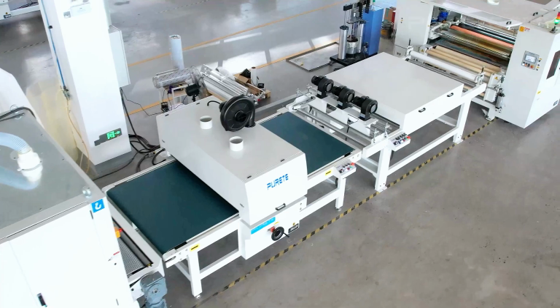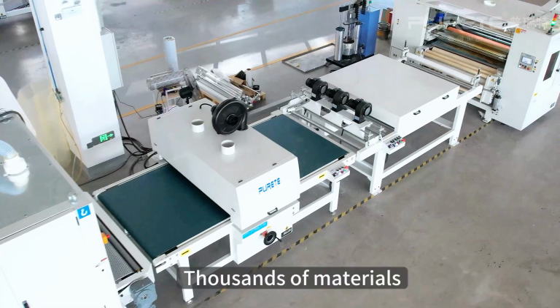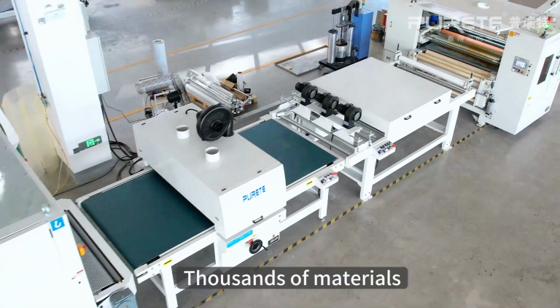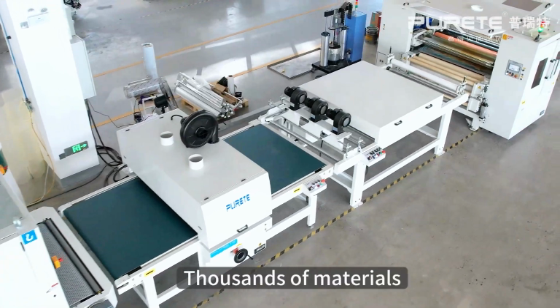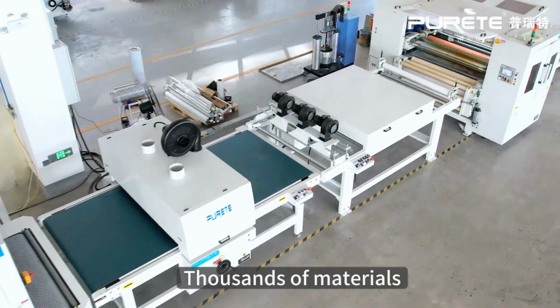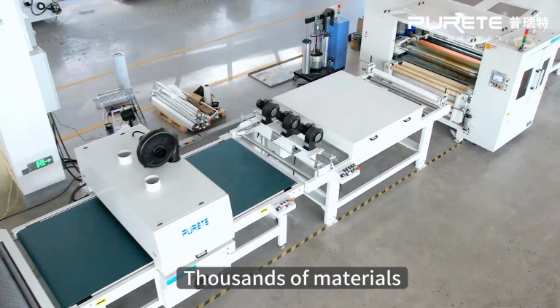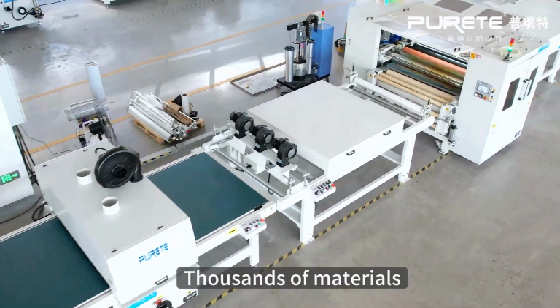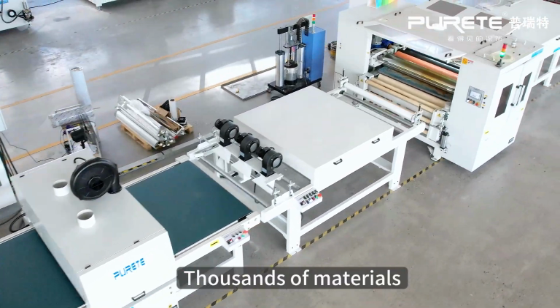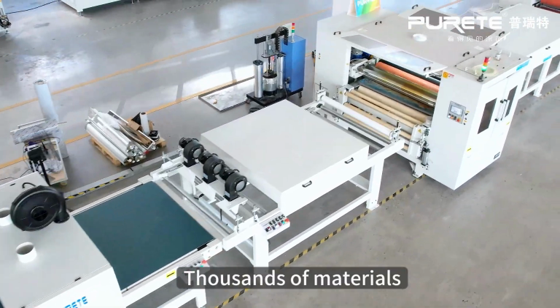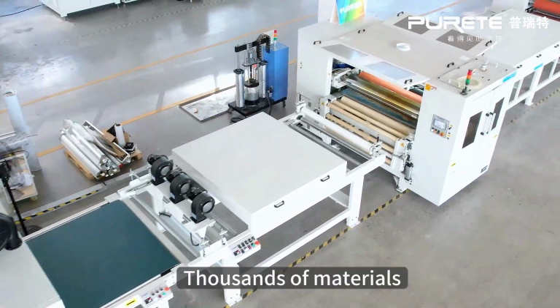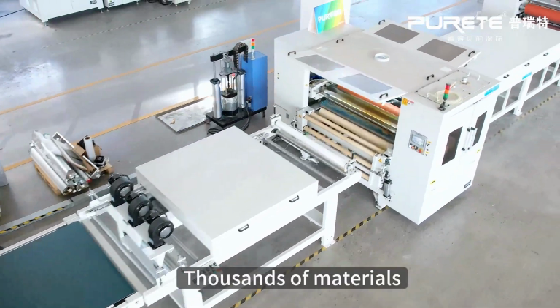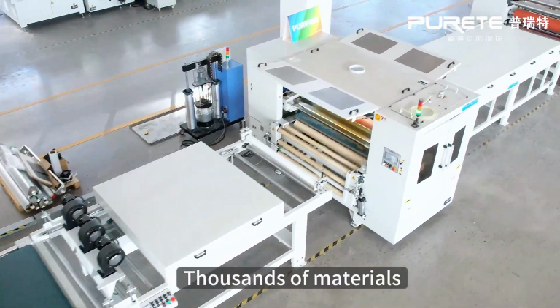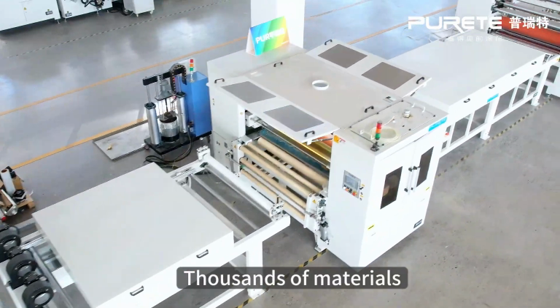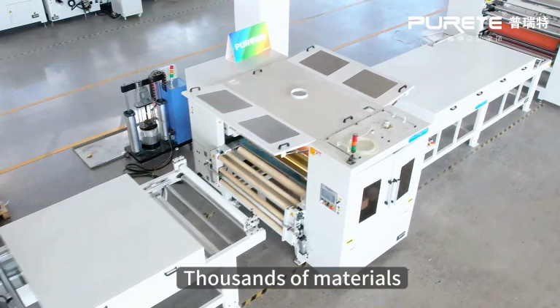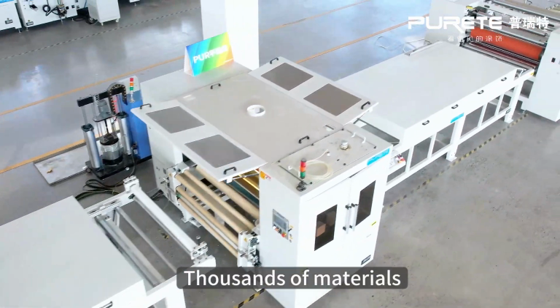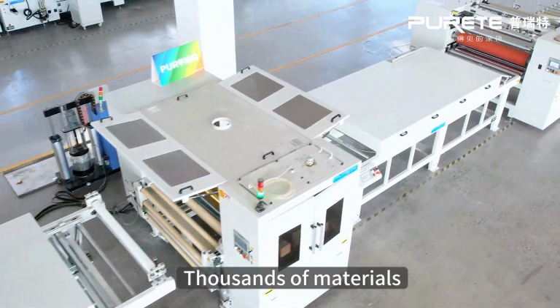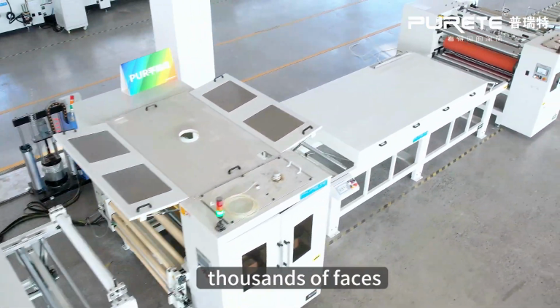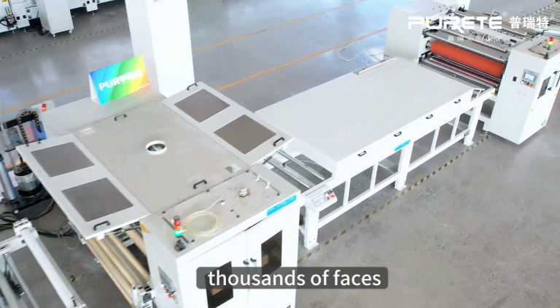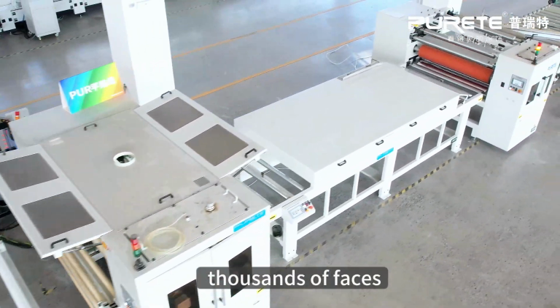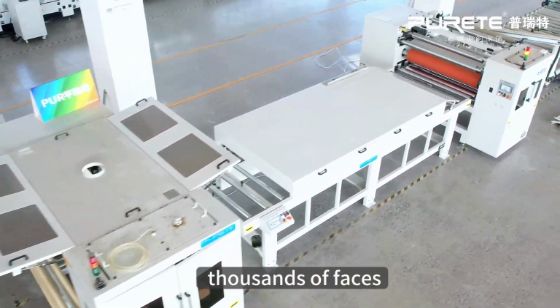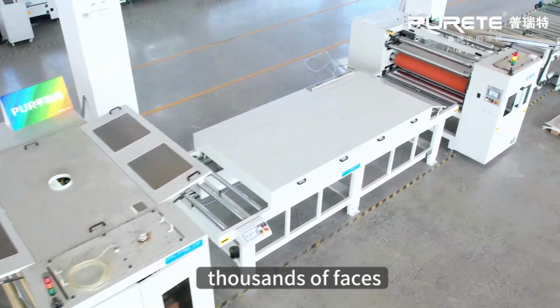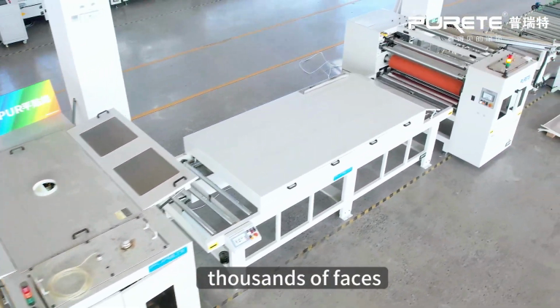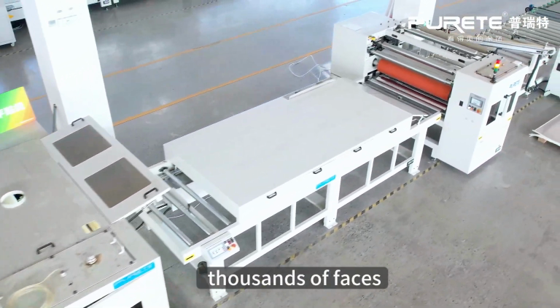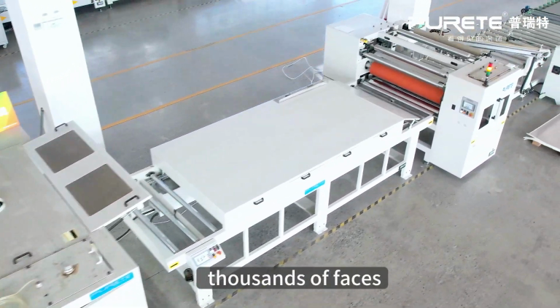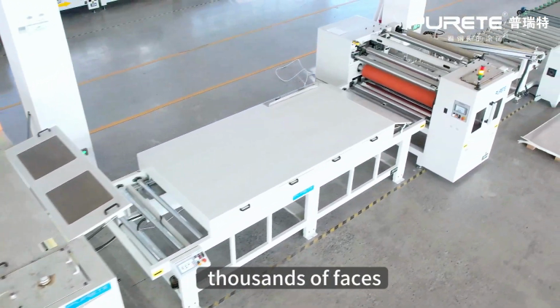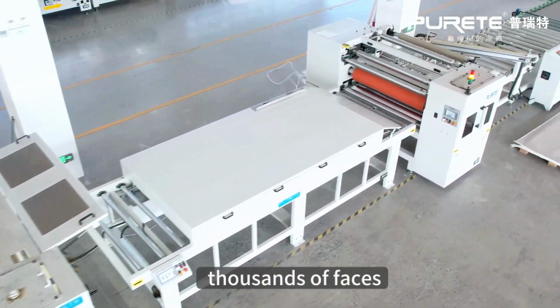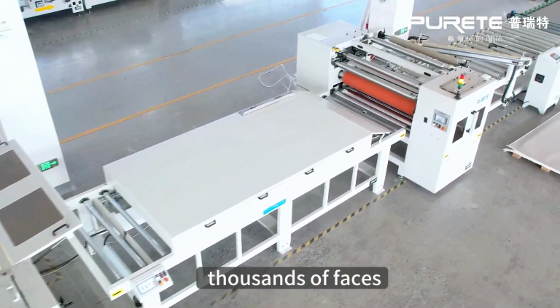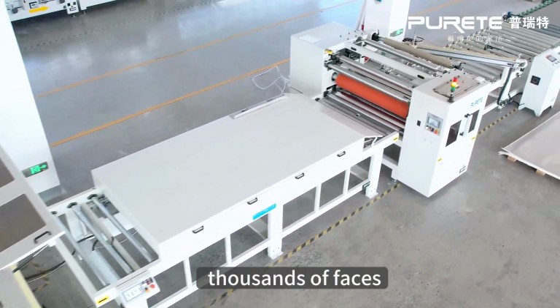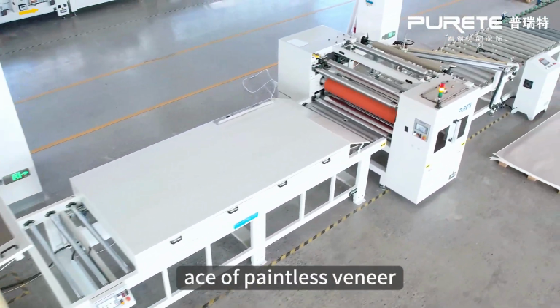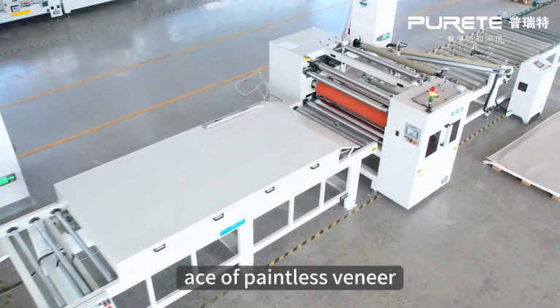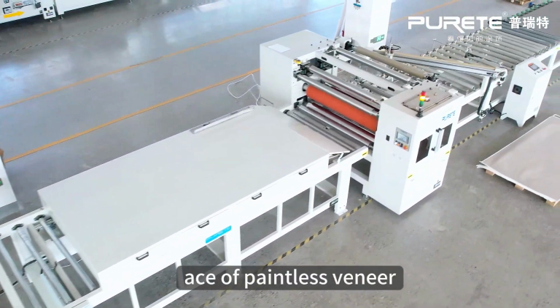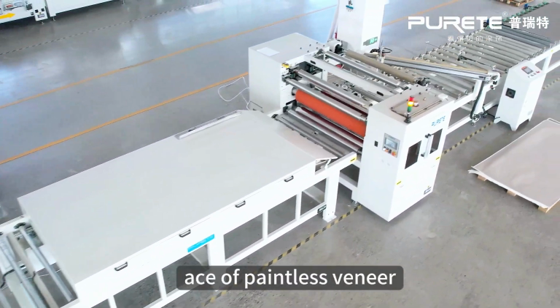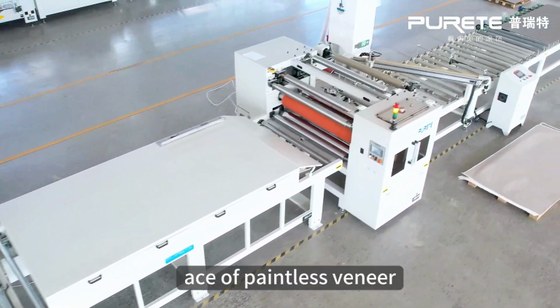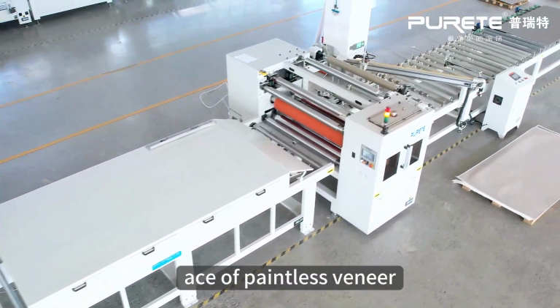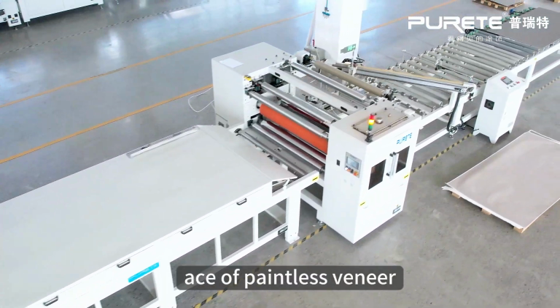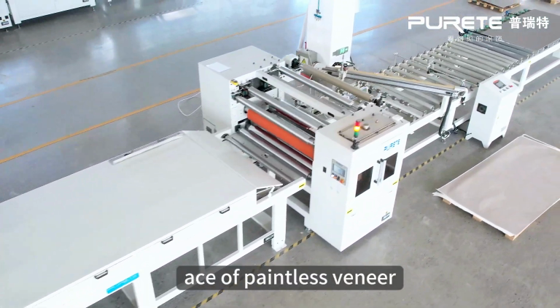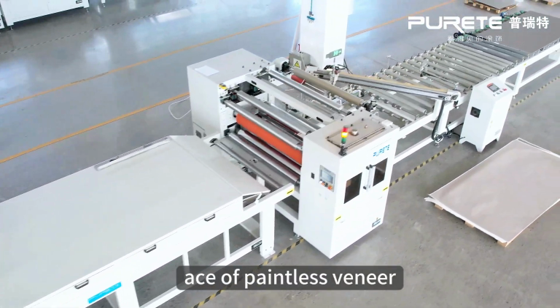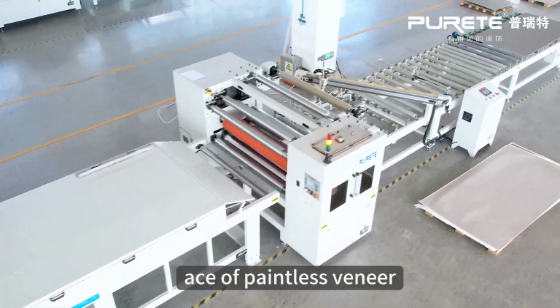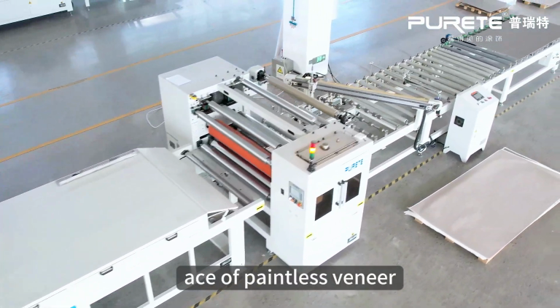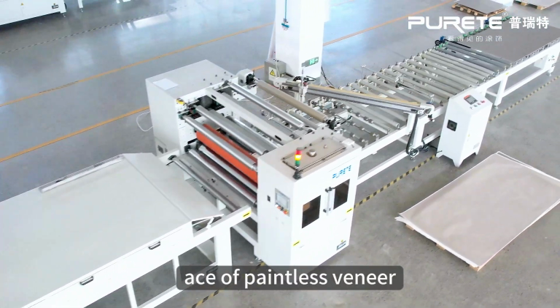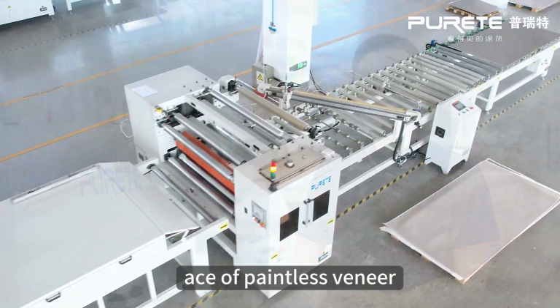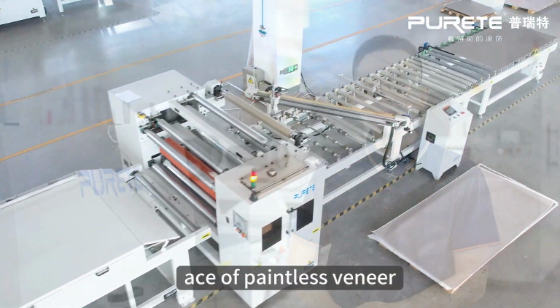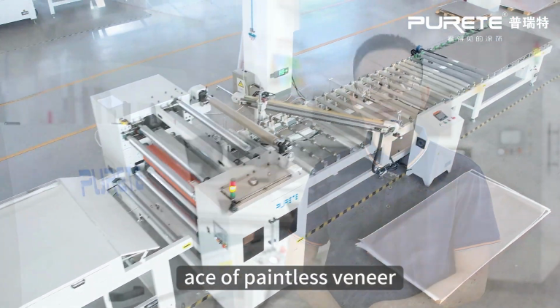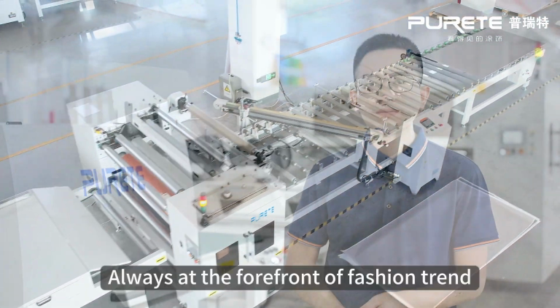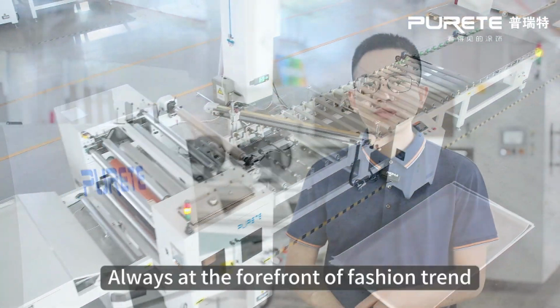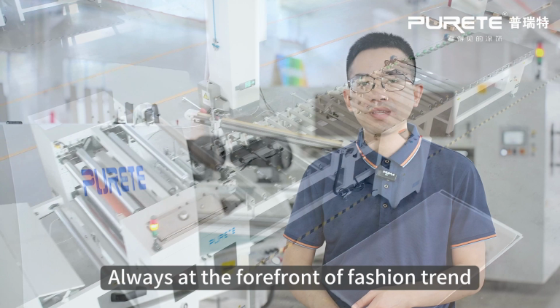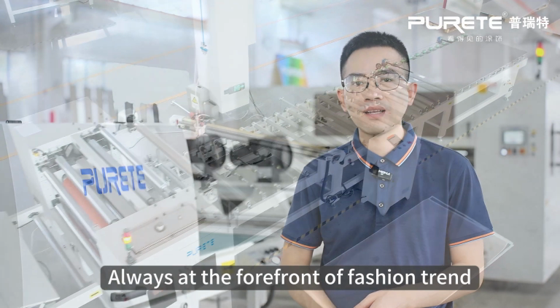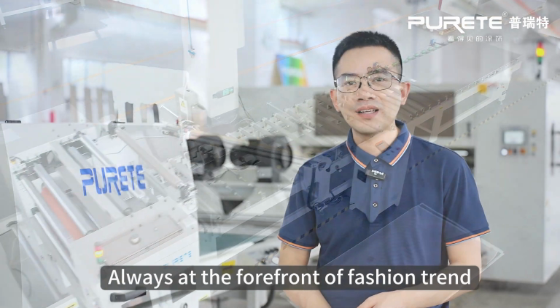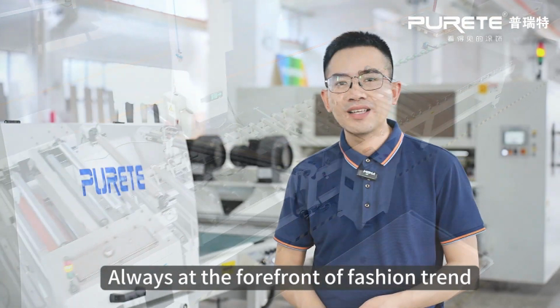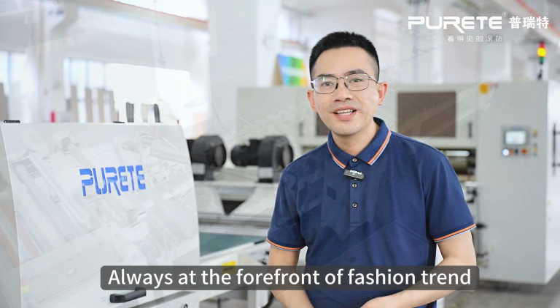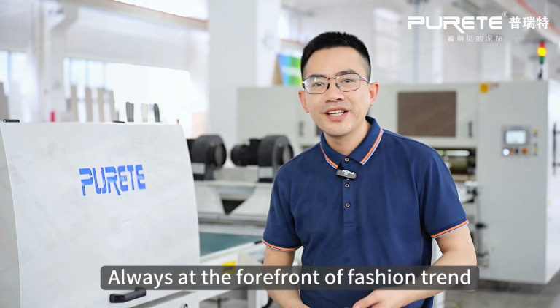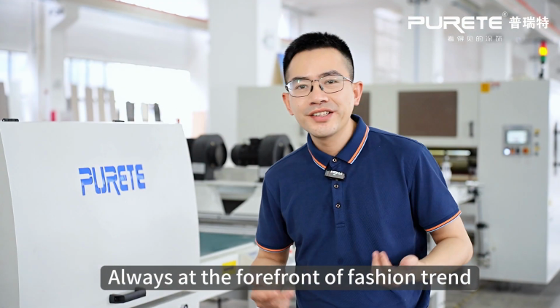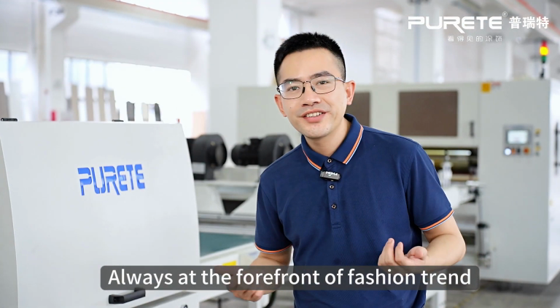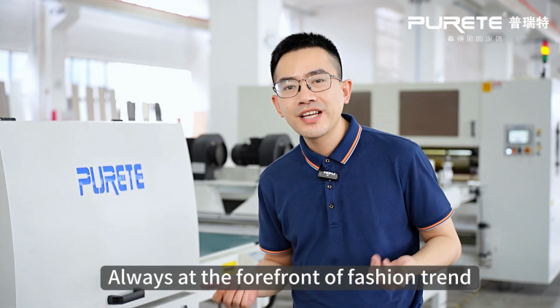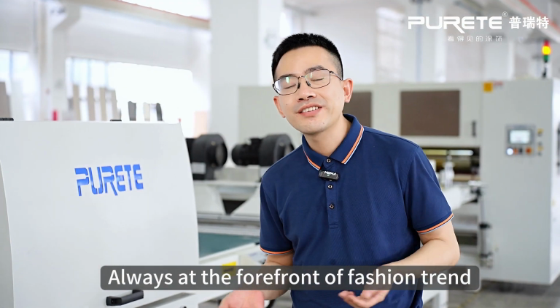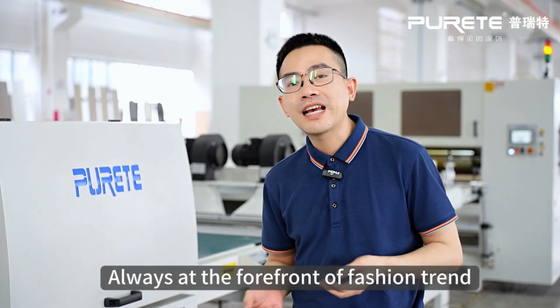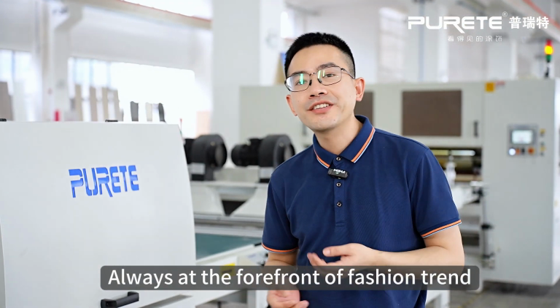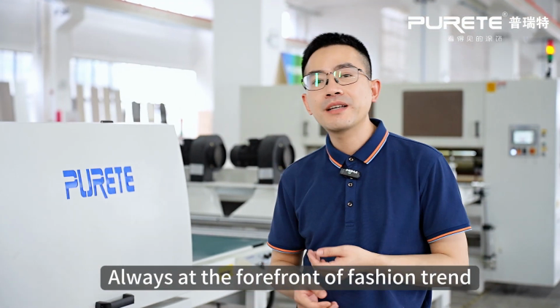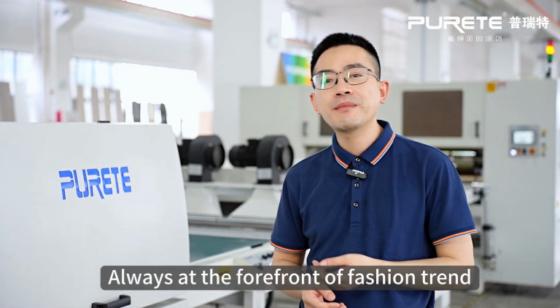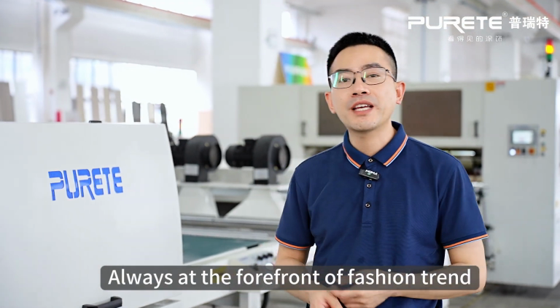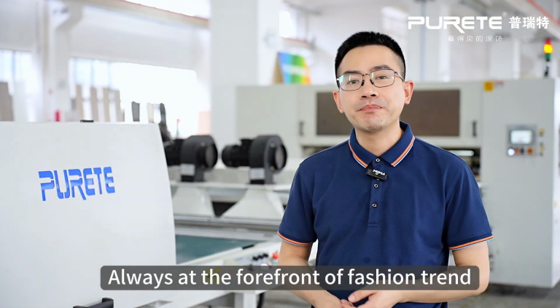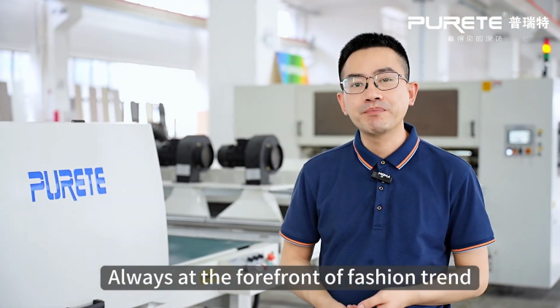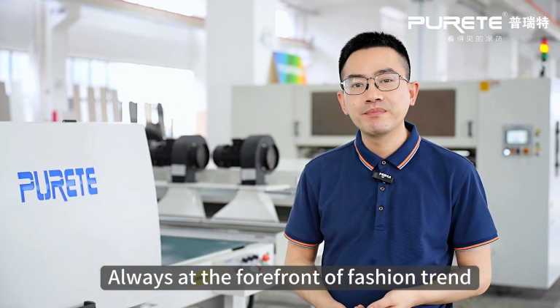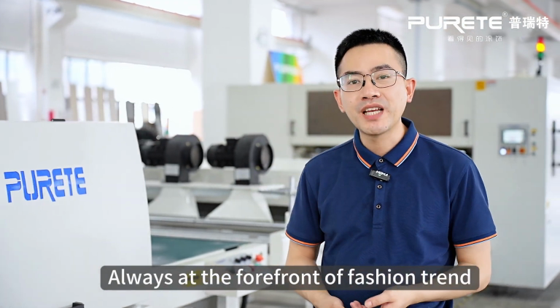Thousands of materials, thousands of faces, as of paintless veneer, always at the forefront of fashion trends.